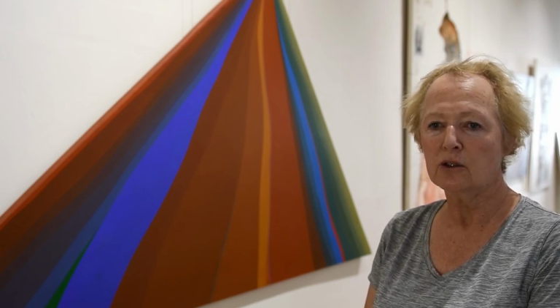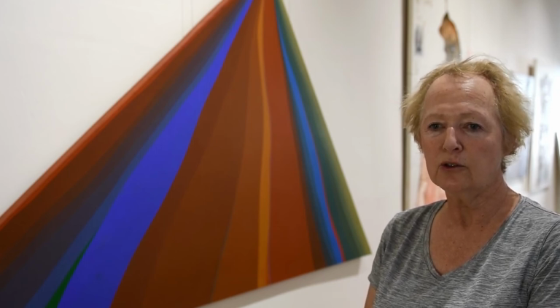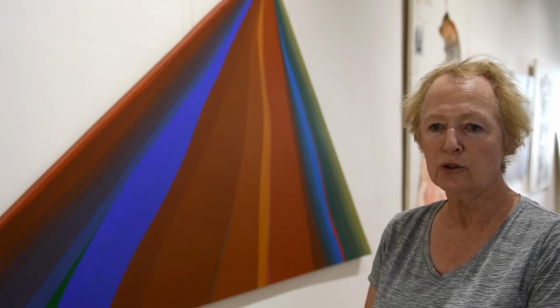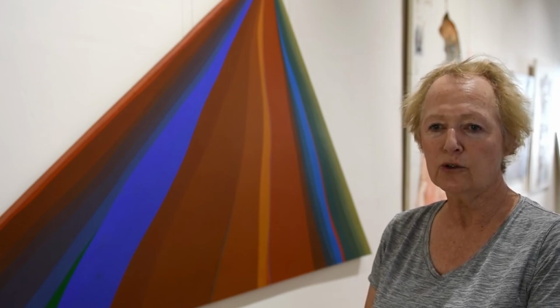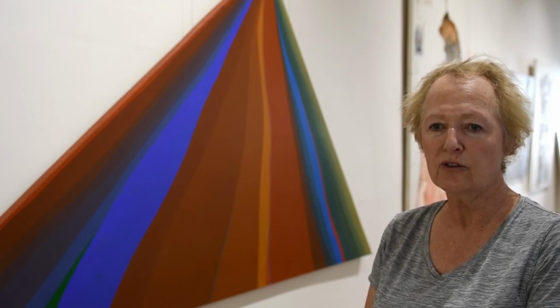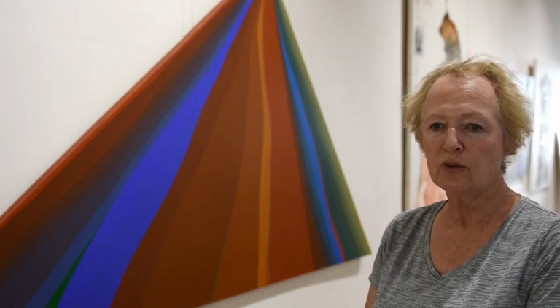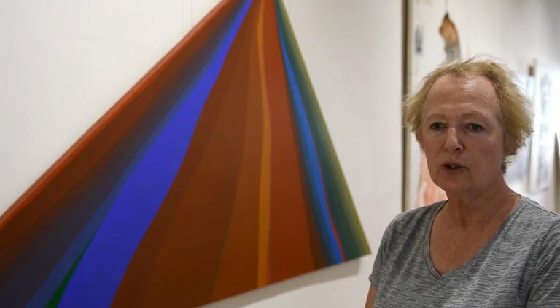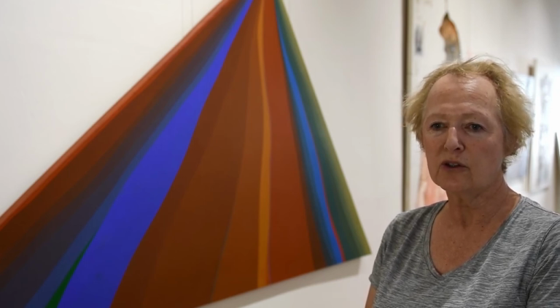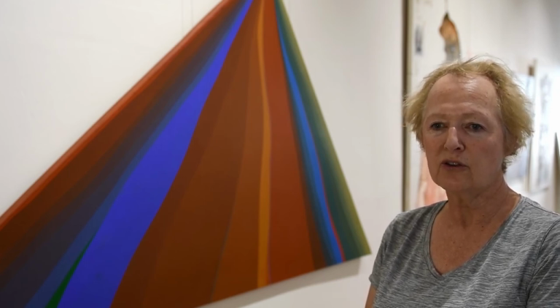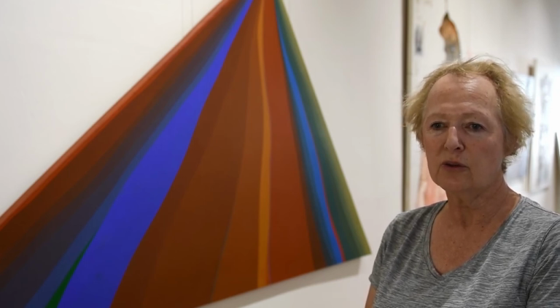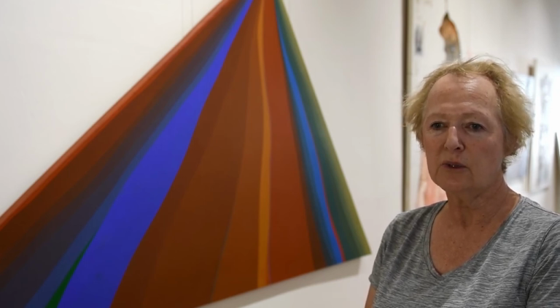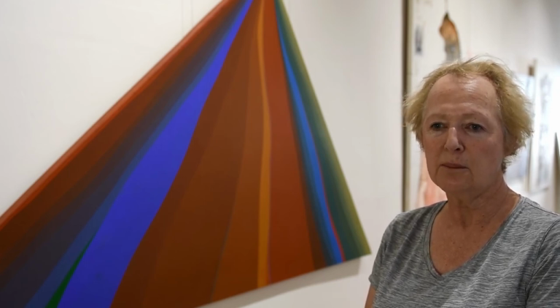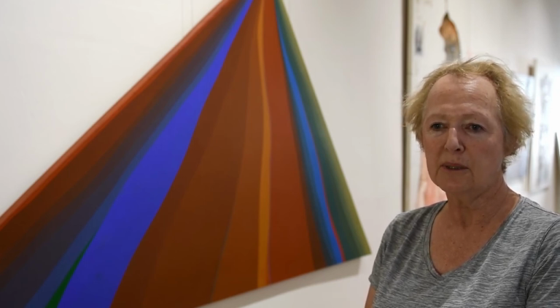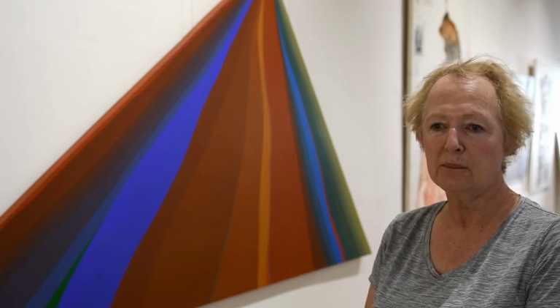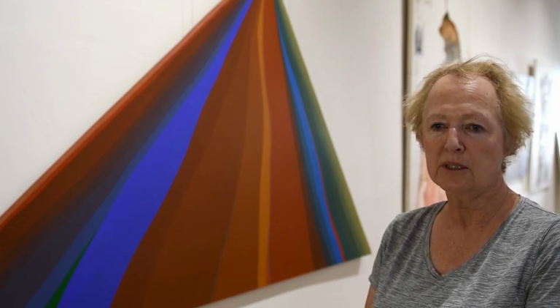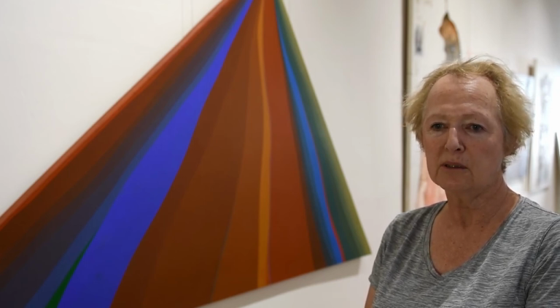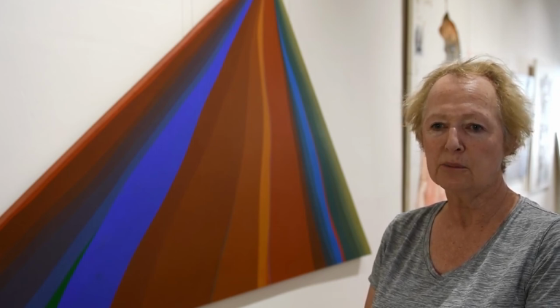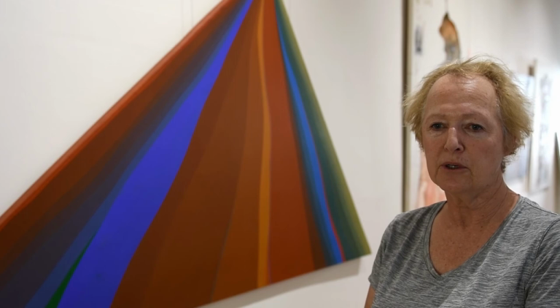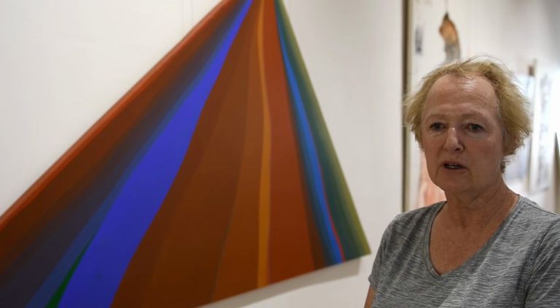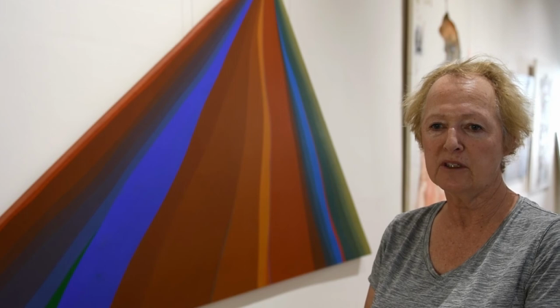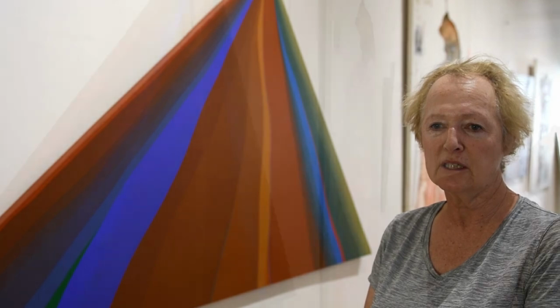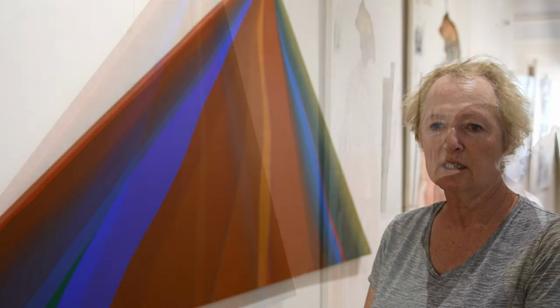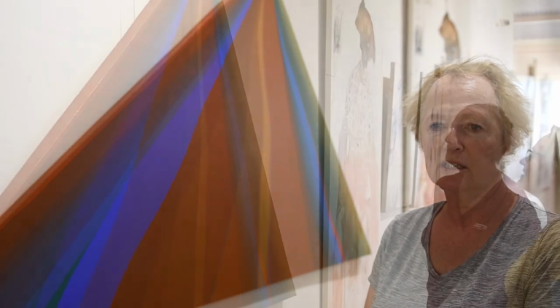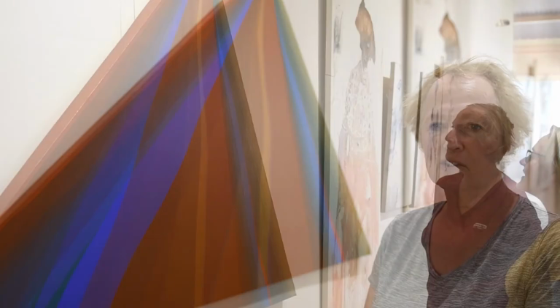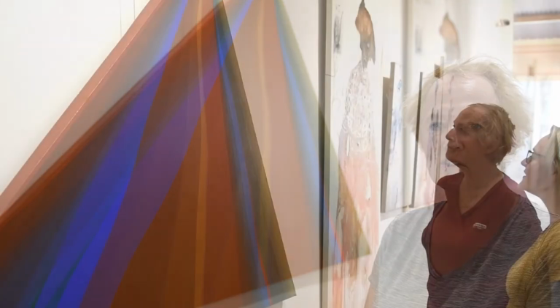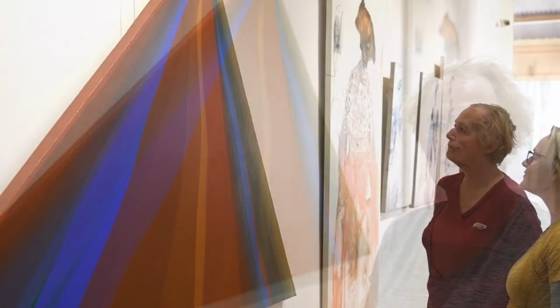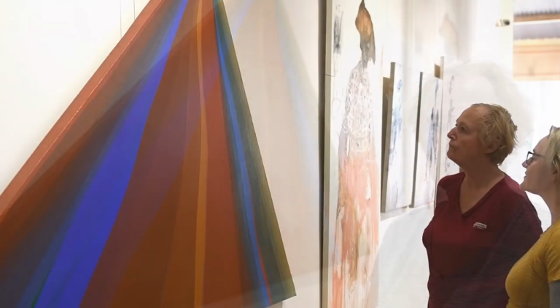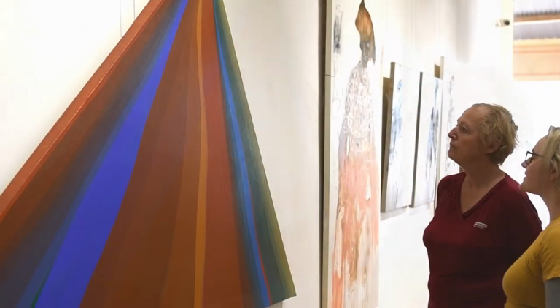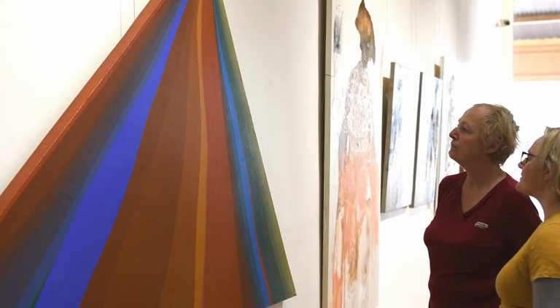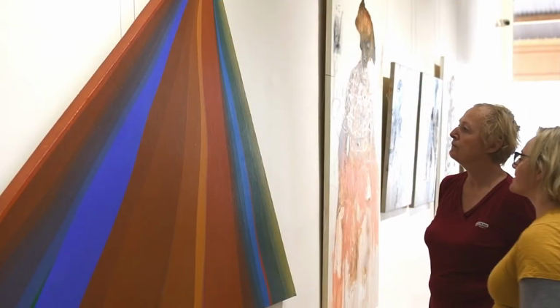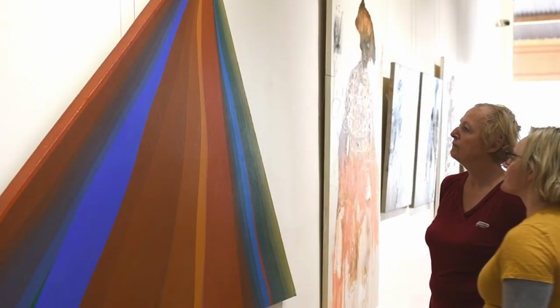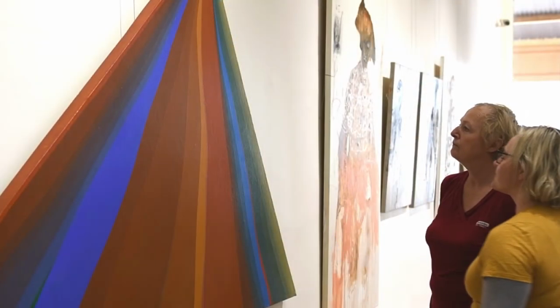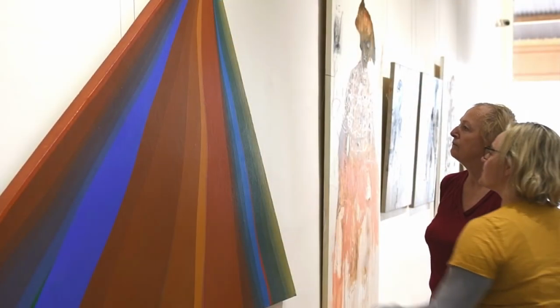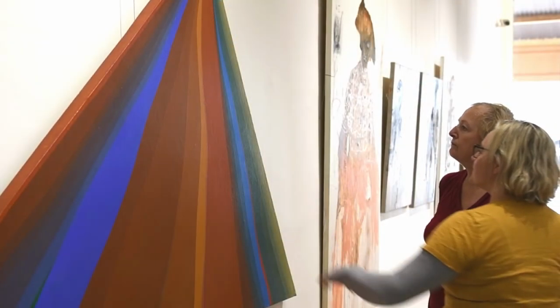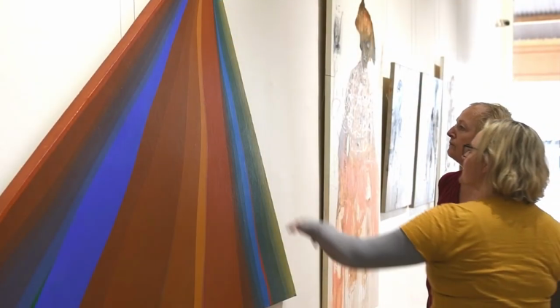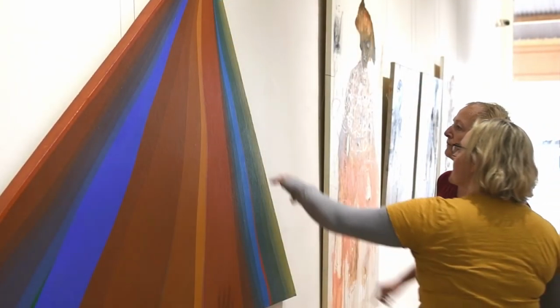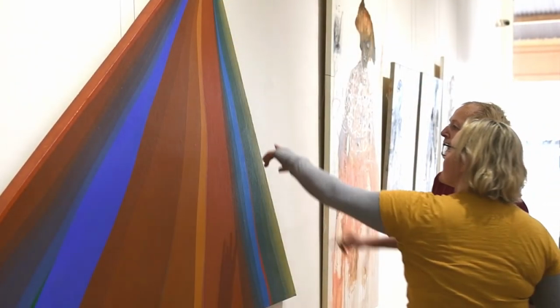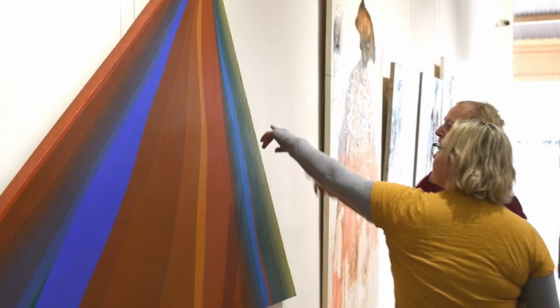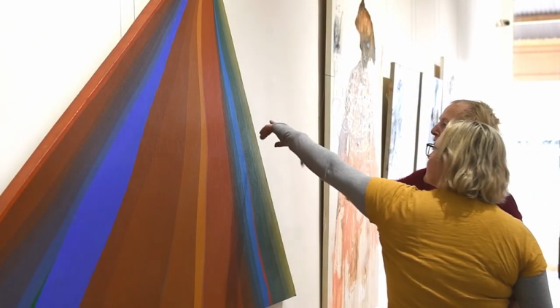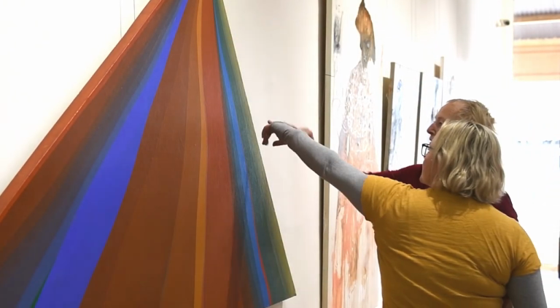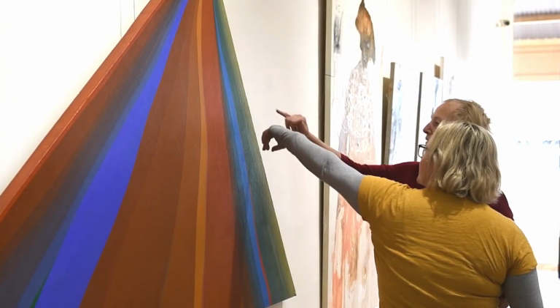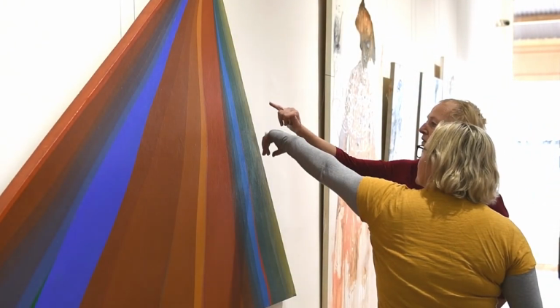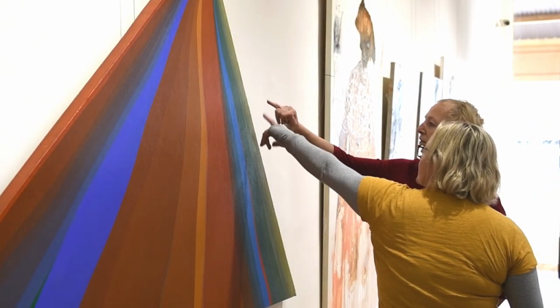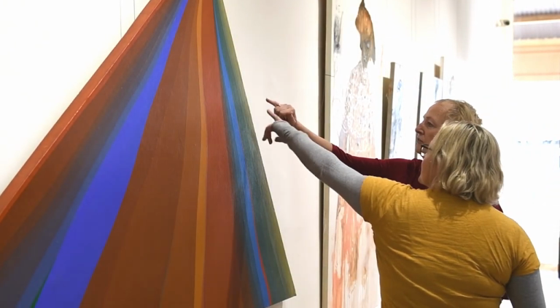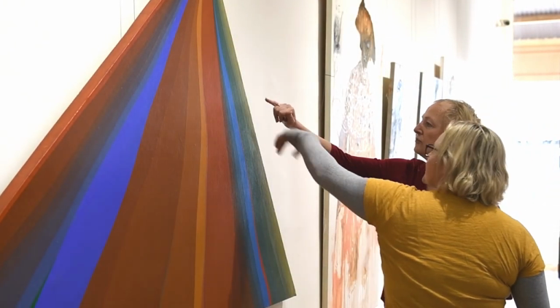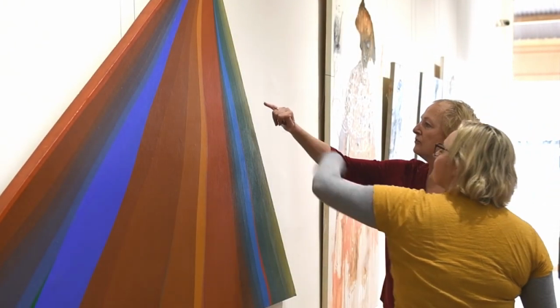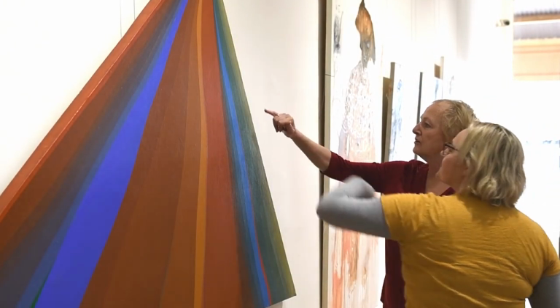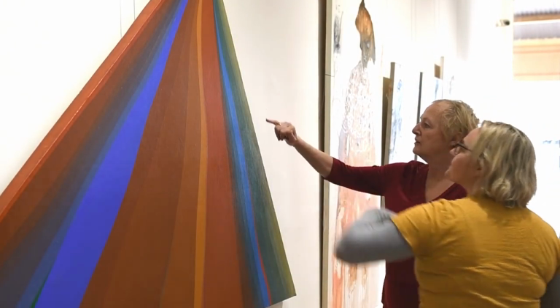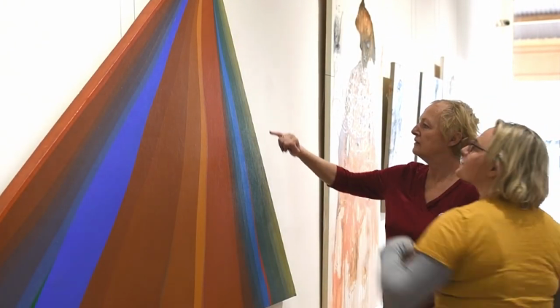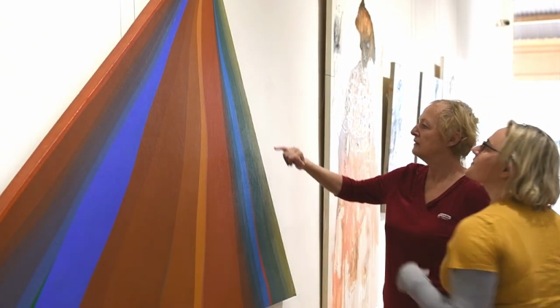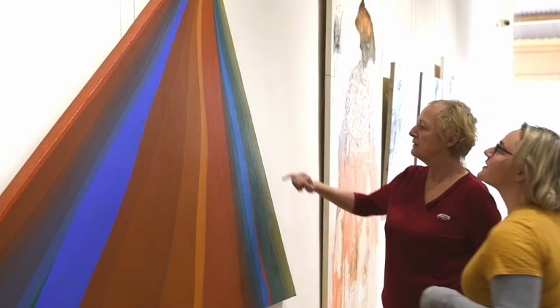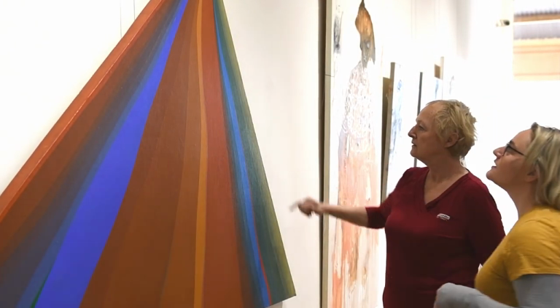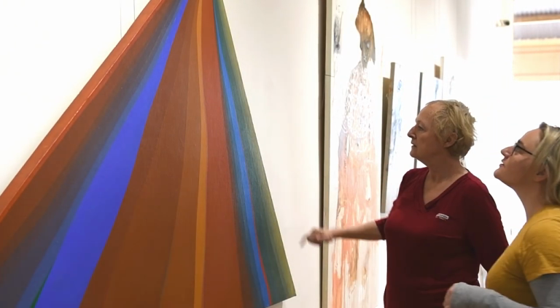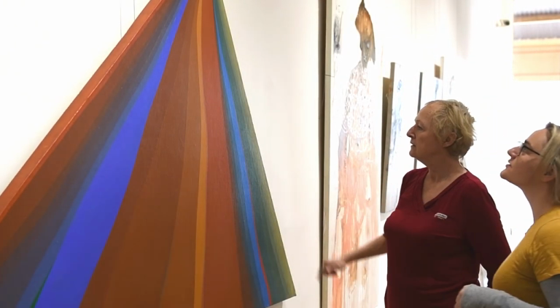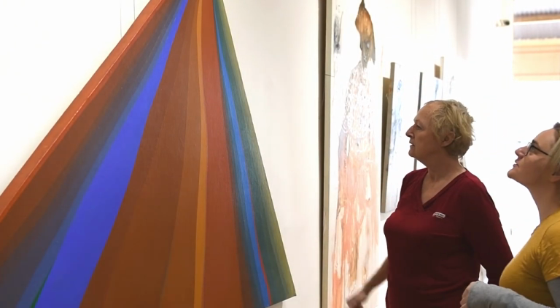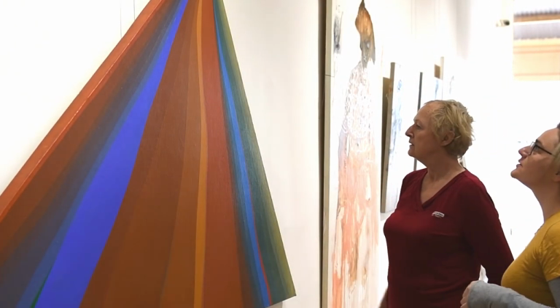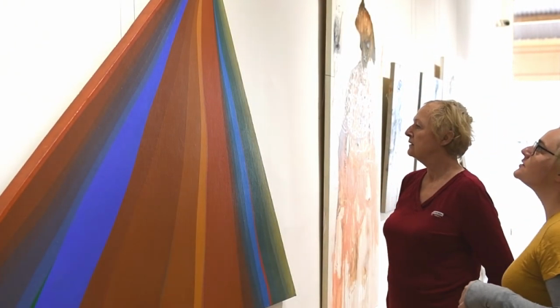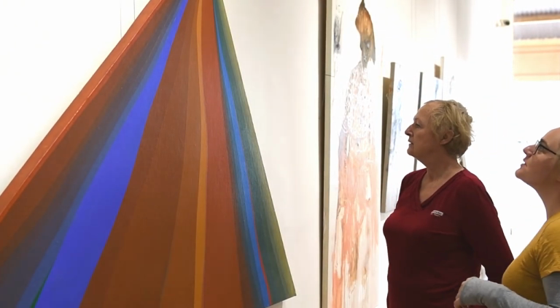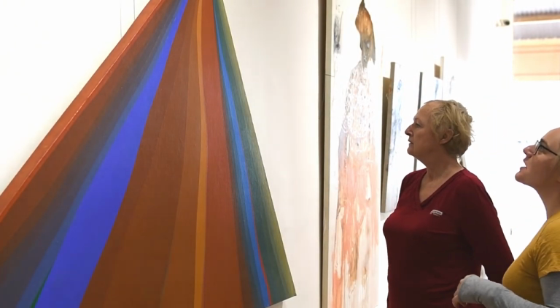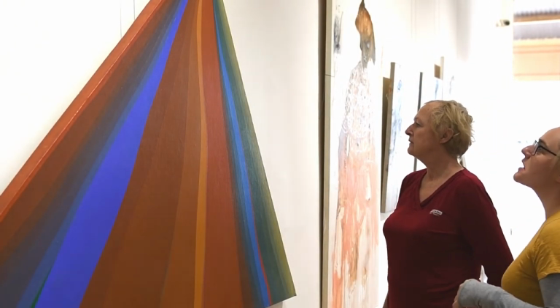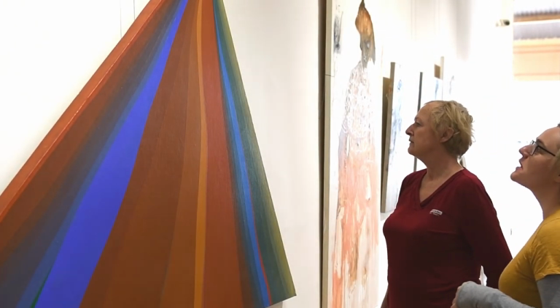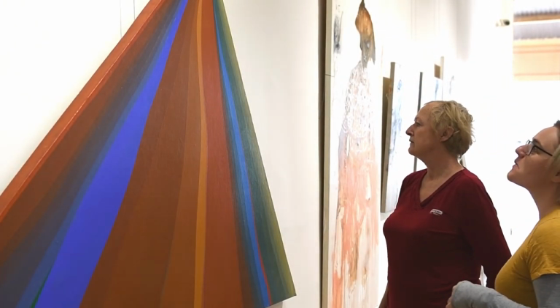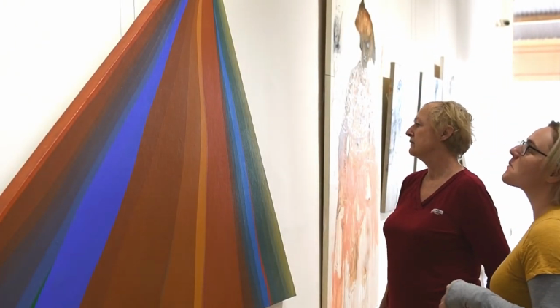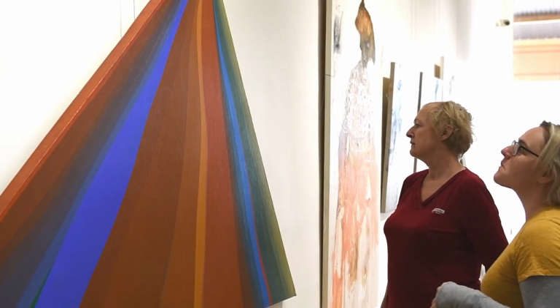Cole Jordan's works are in many public and private collections, including the National Gallery, the National Gallery of Victoria, and the National Gallery of Australia.